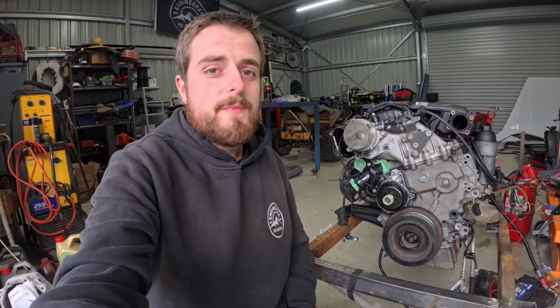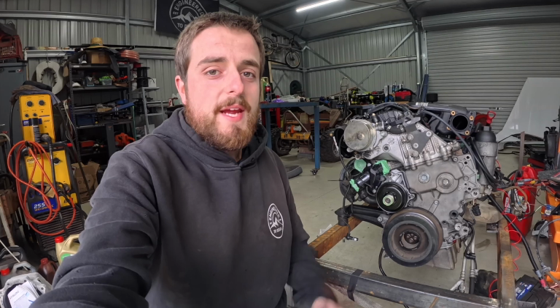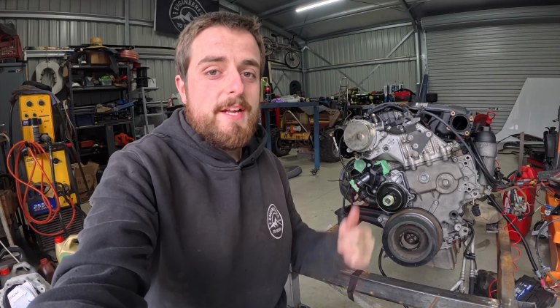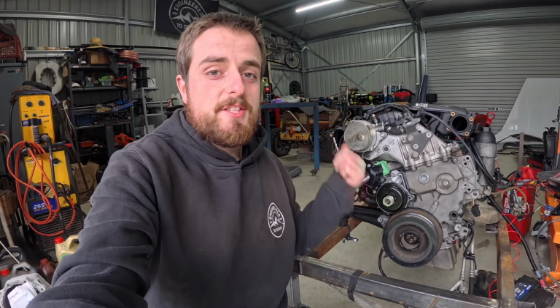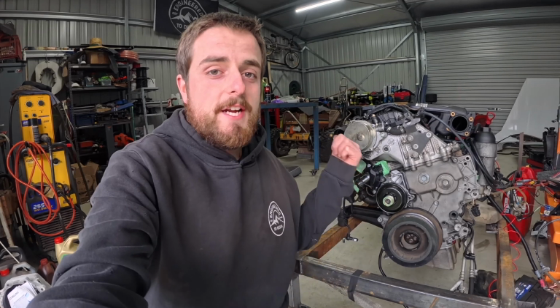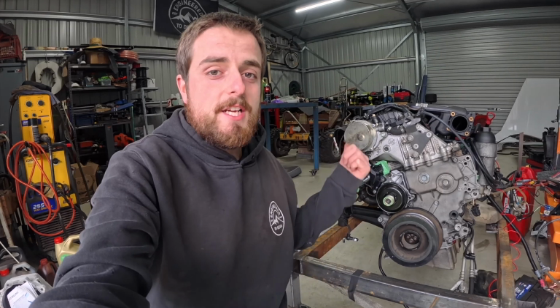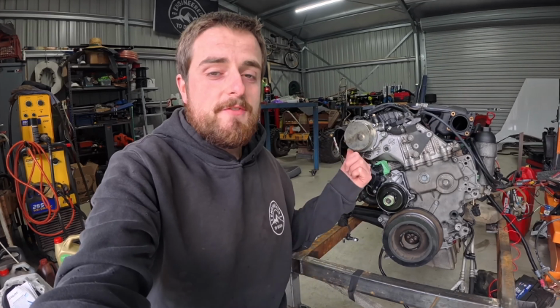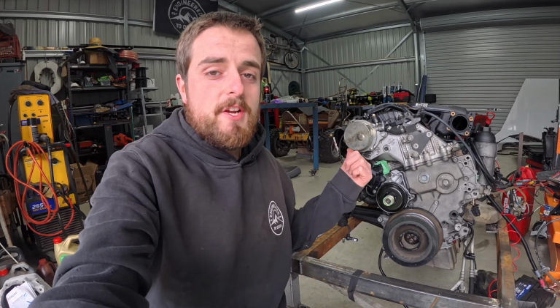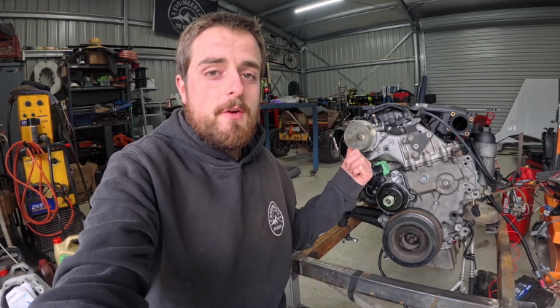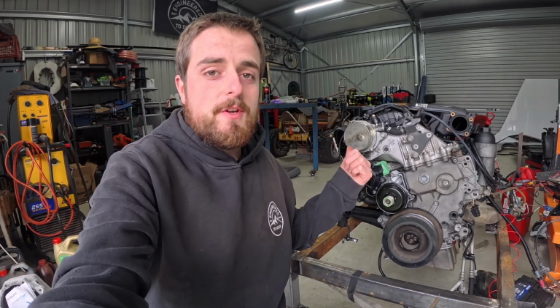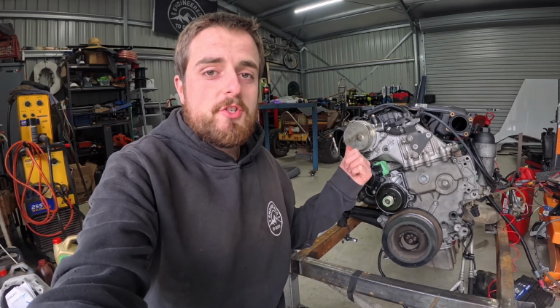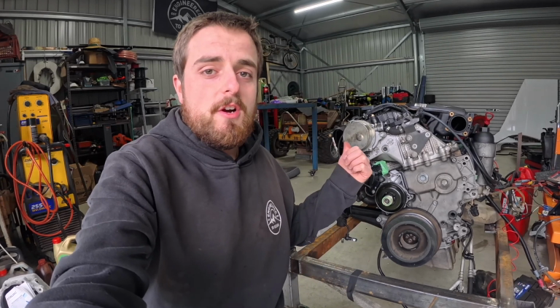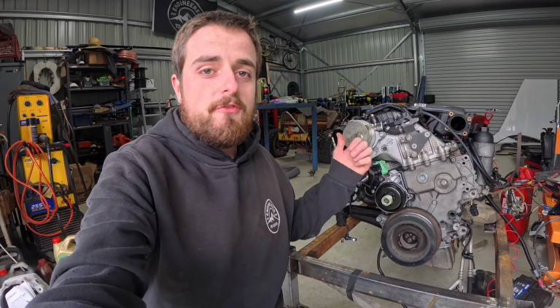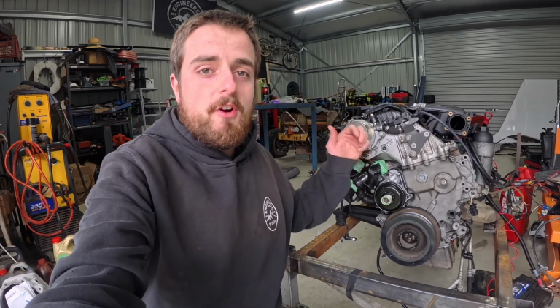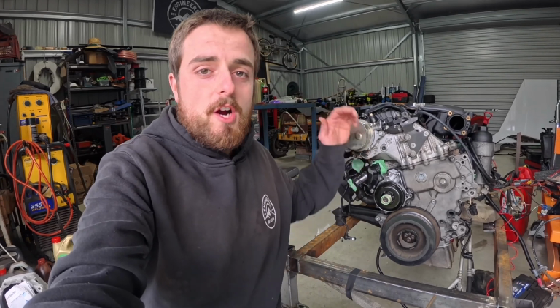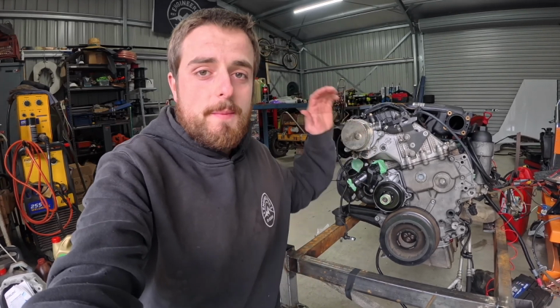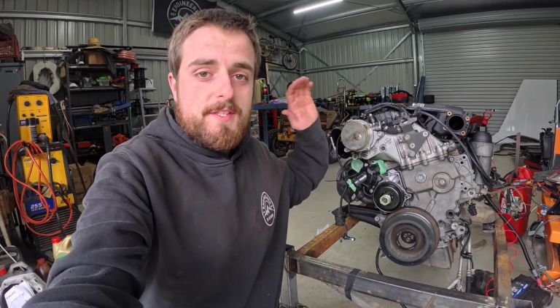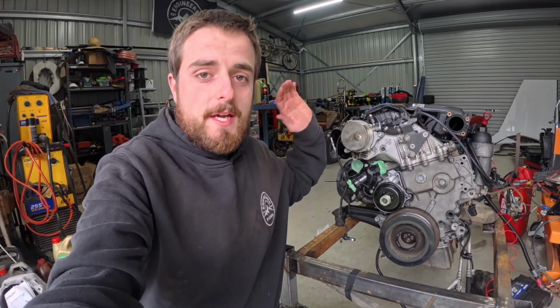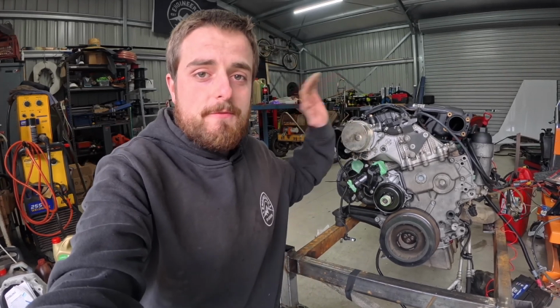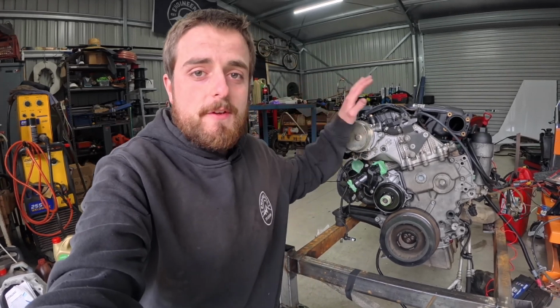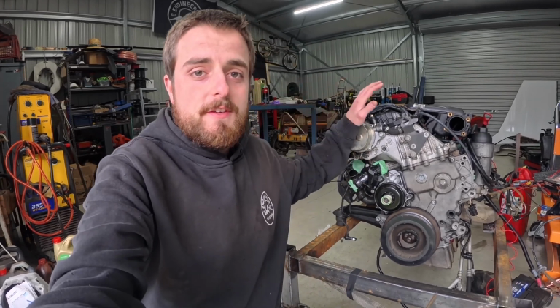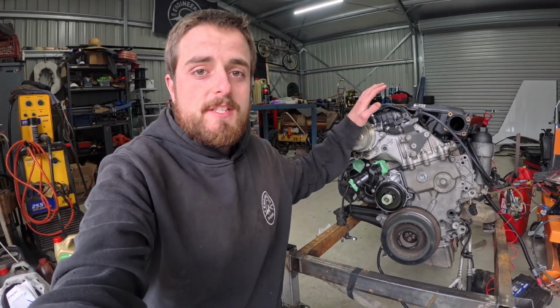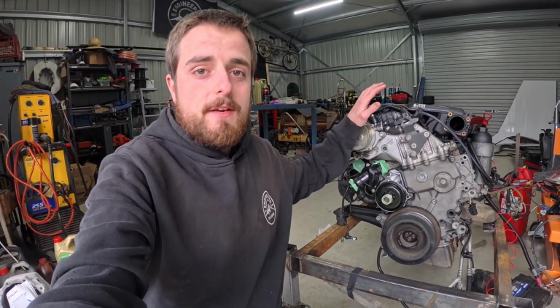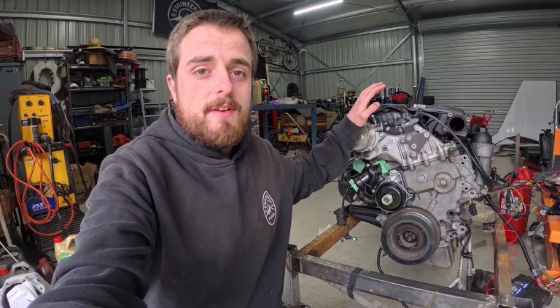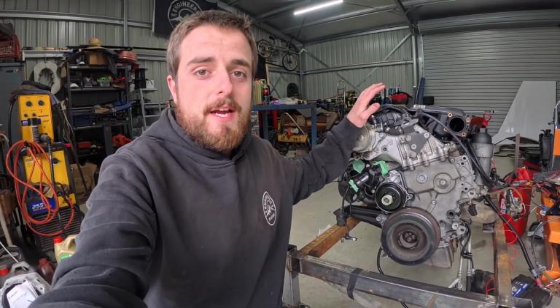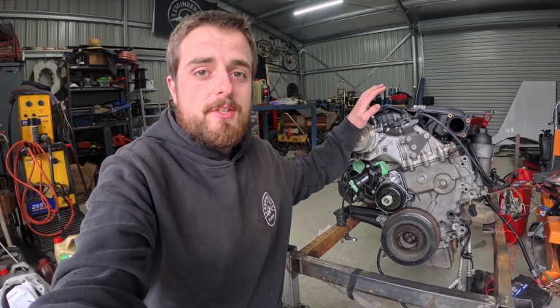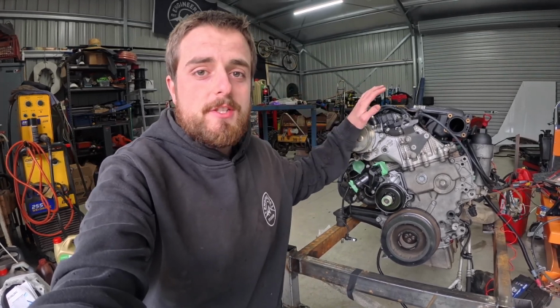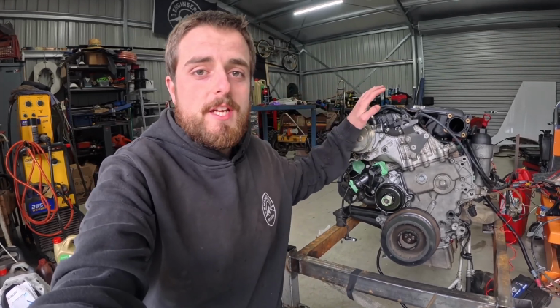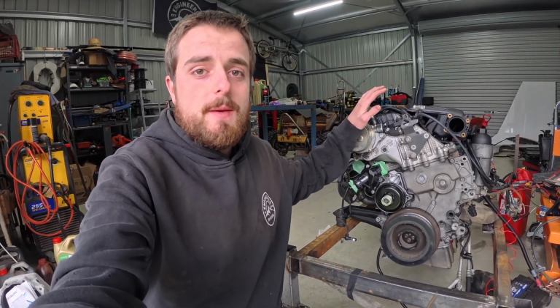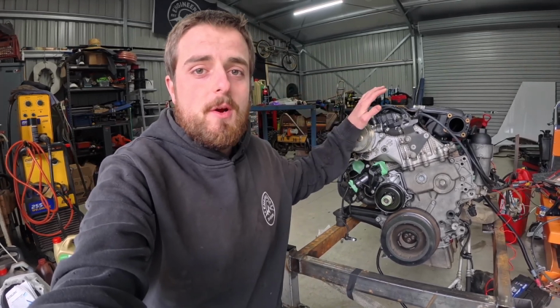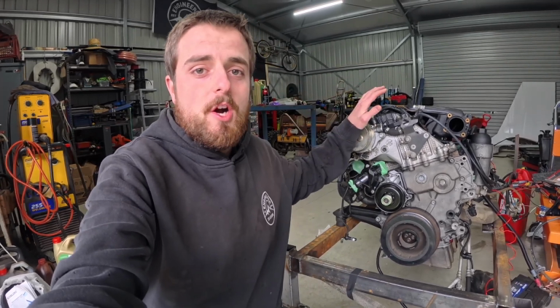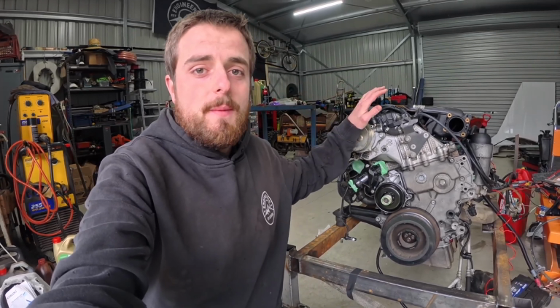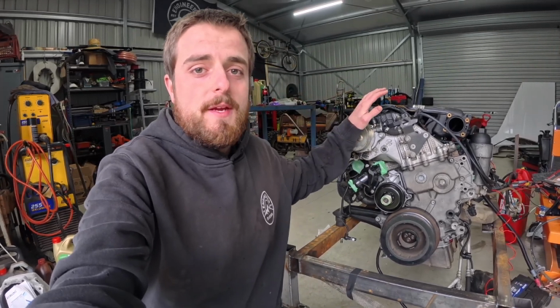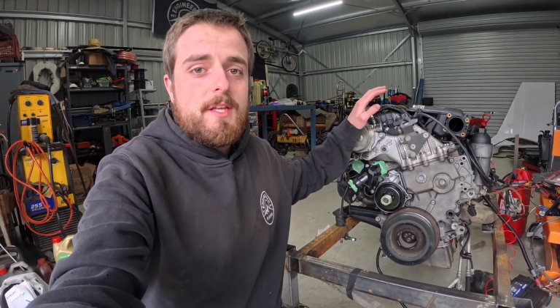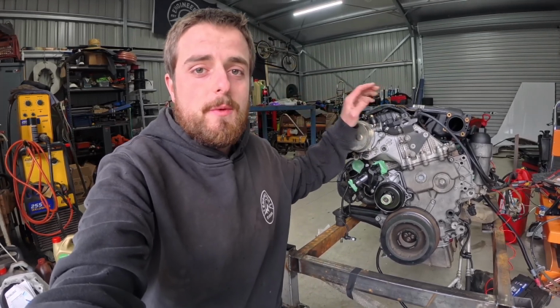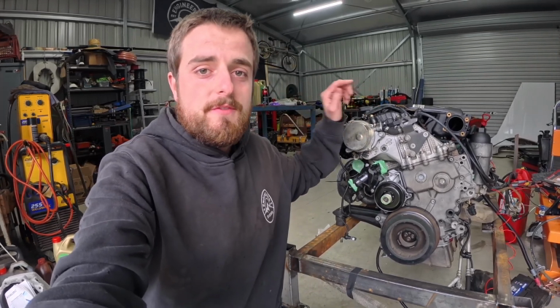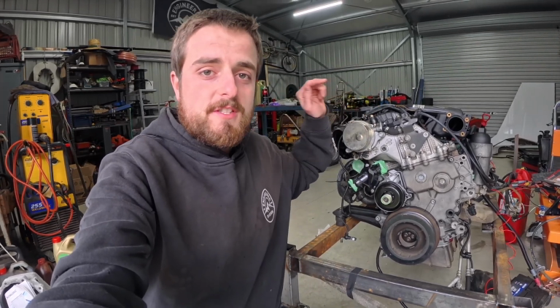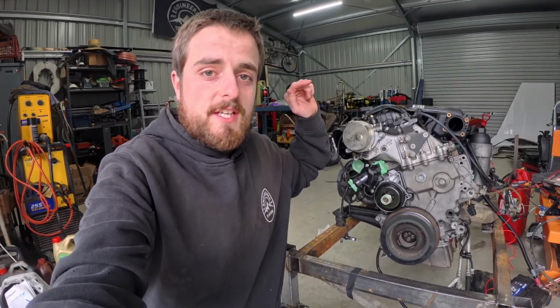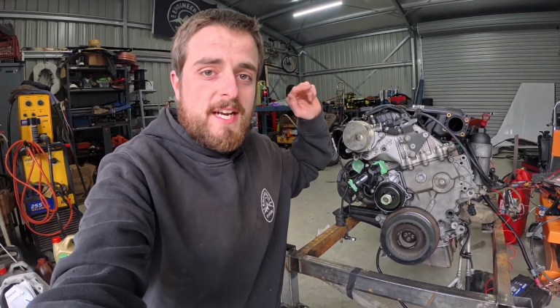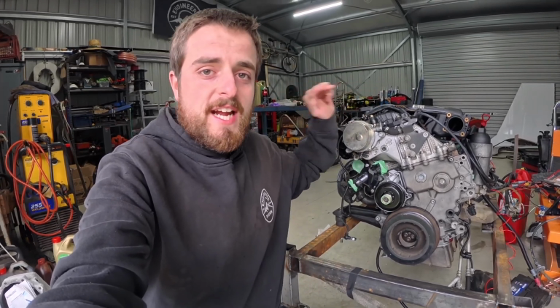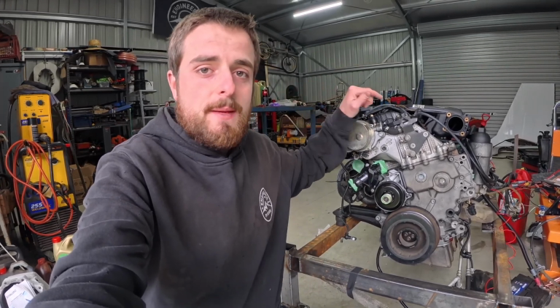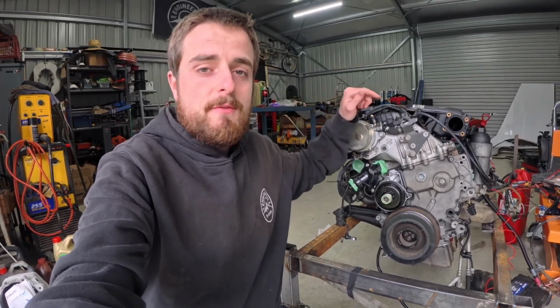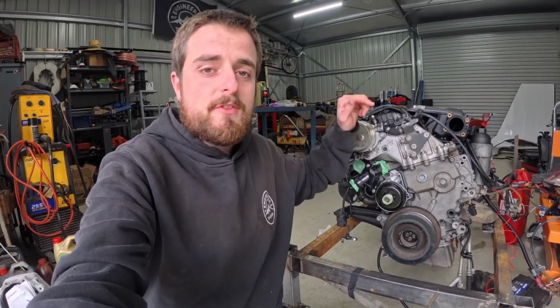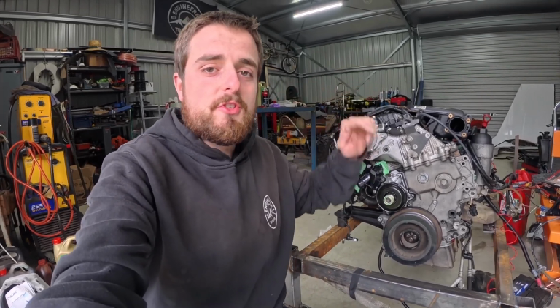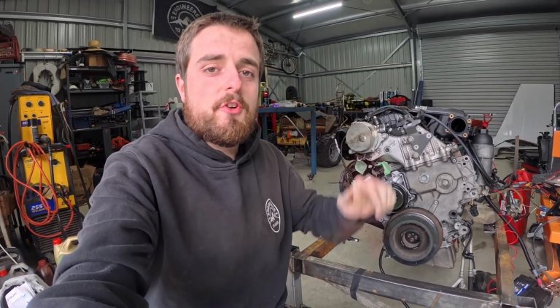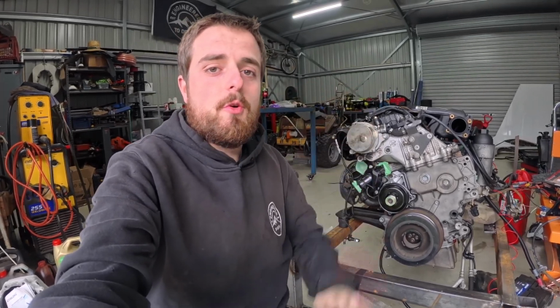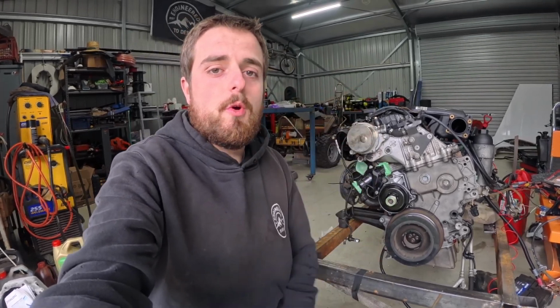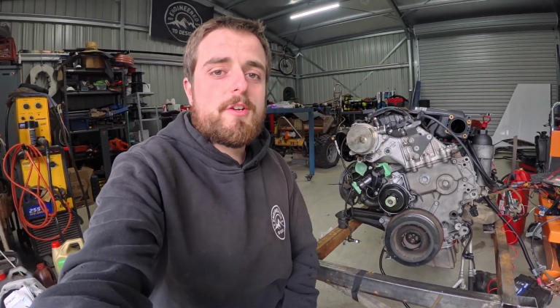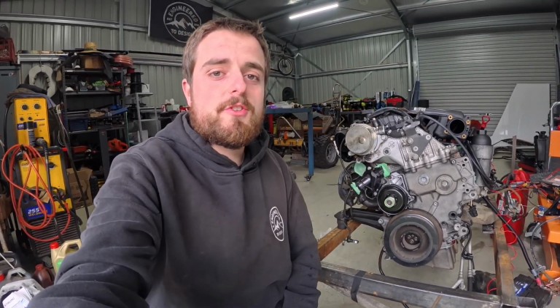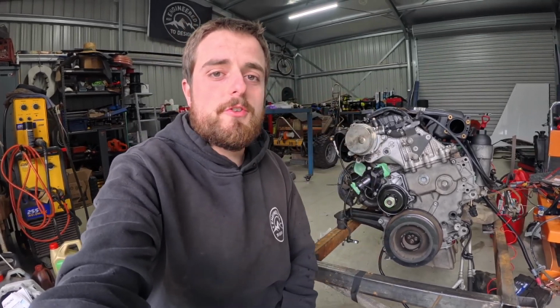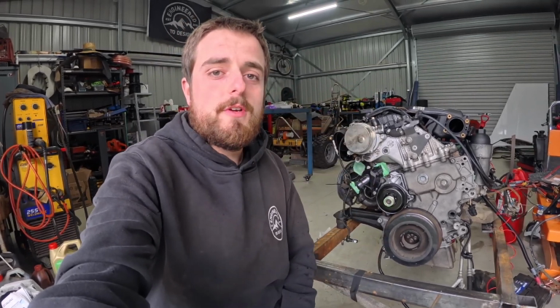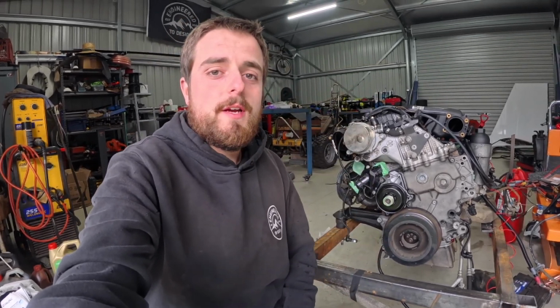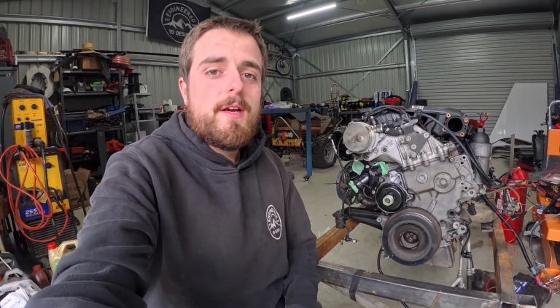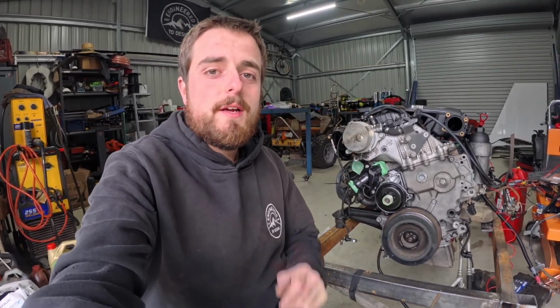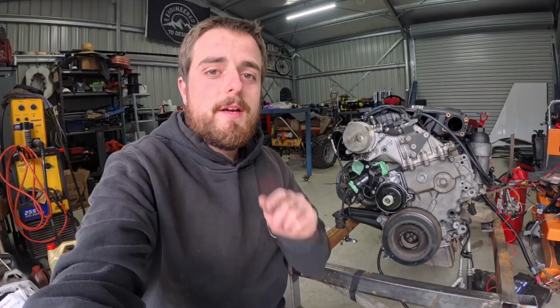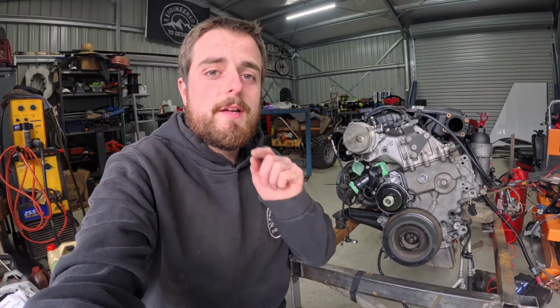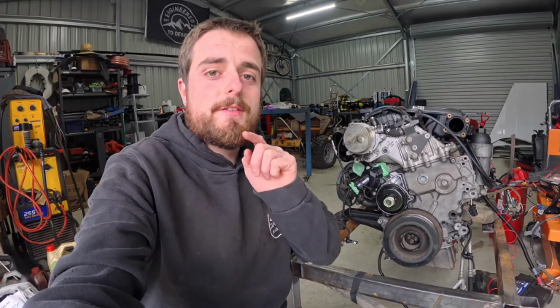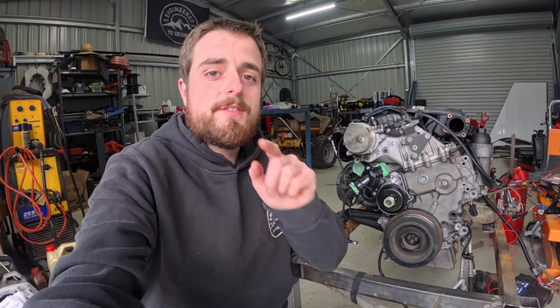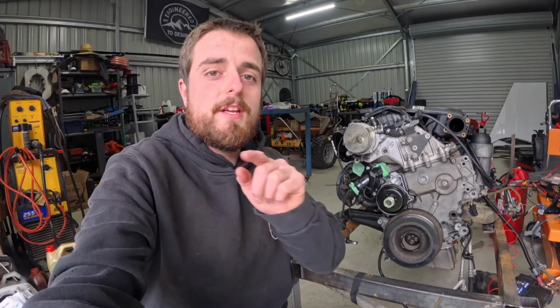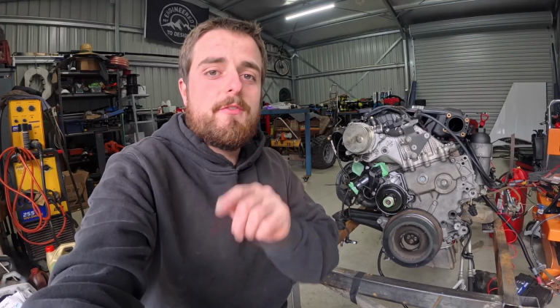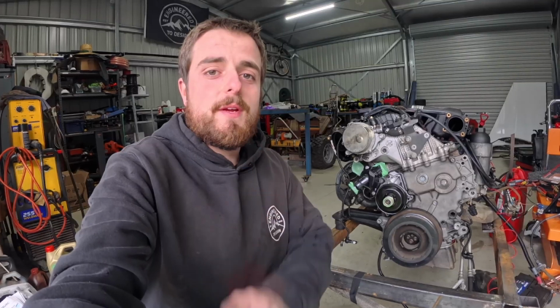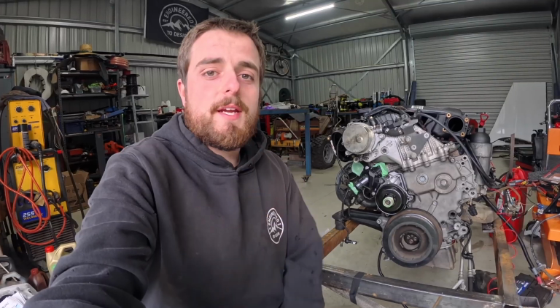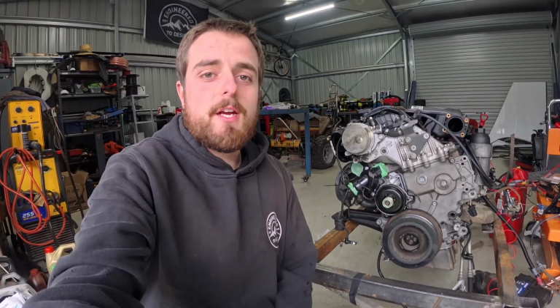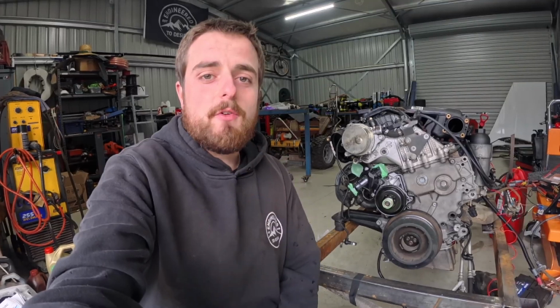In today's video we're trying to fire up this M57 engine here behind me that we've just done a heap of internal work to, and see if we can get it running.